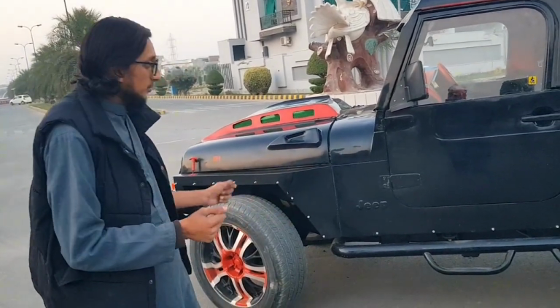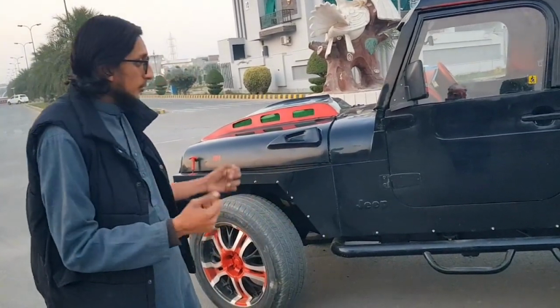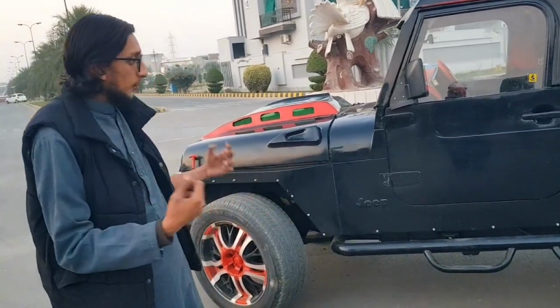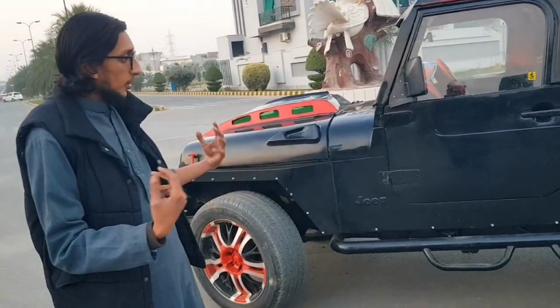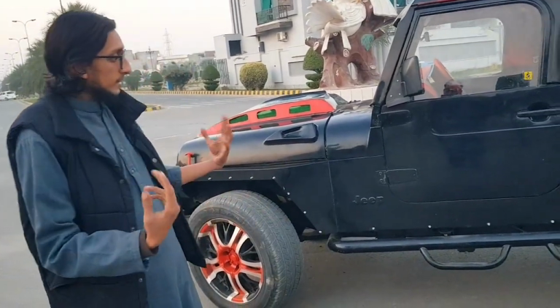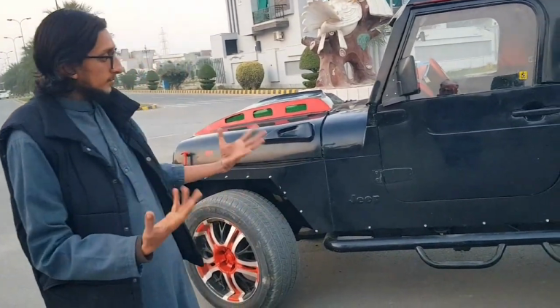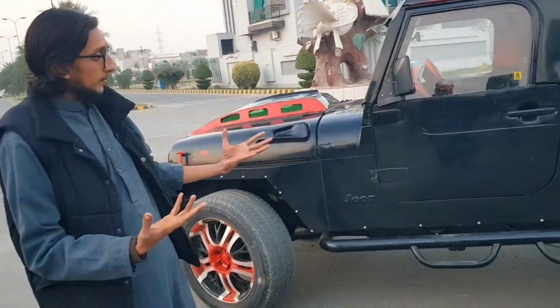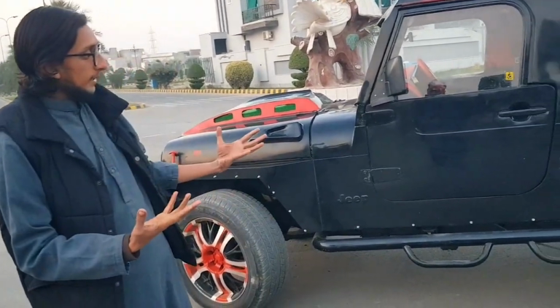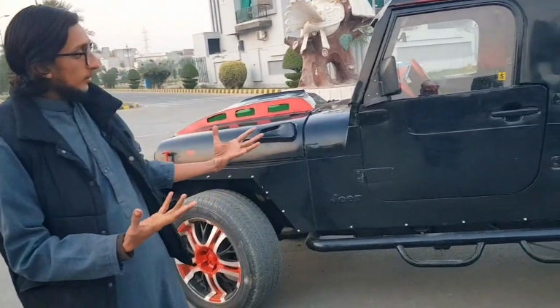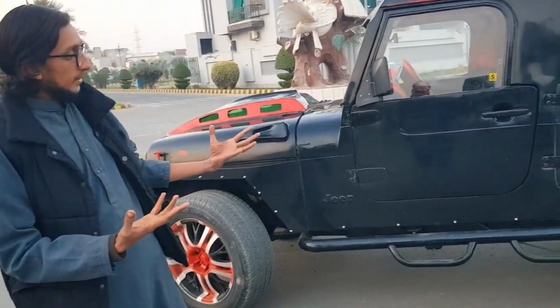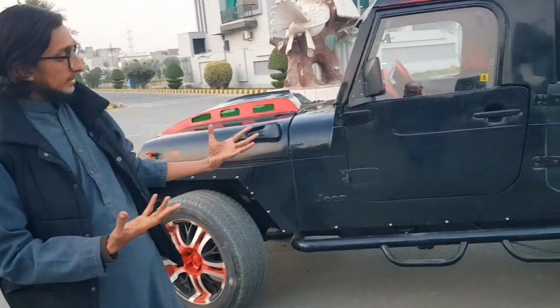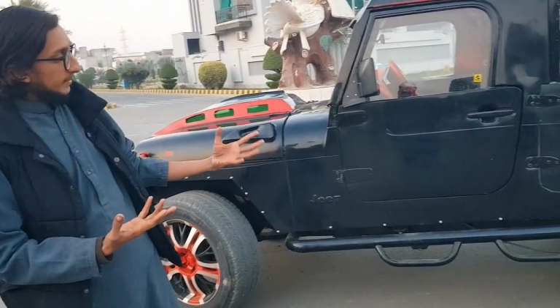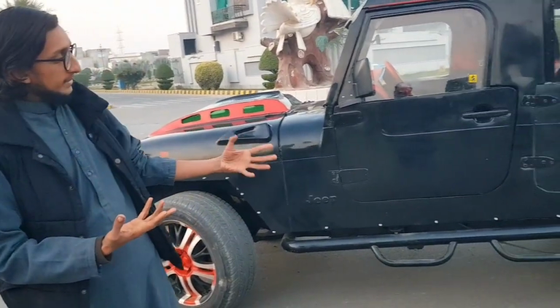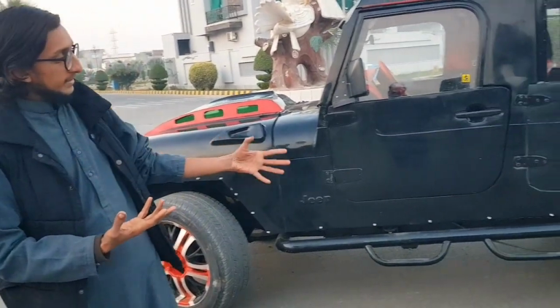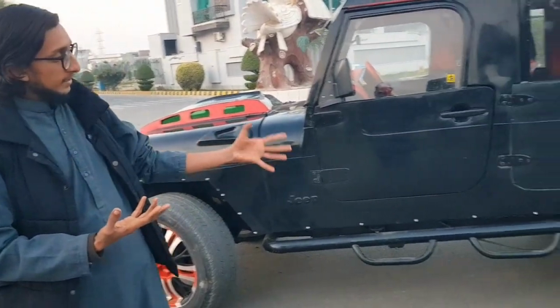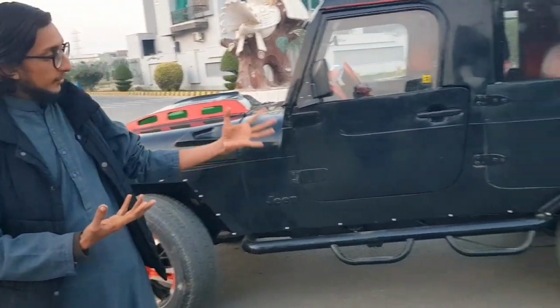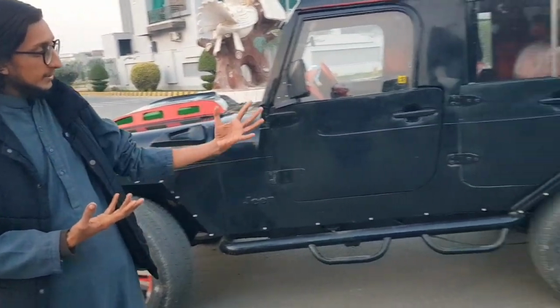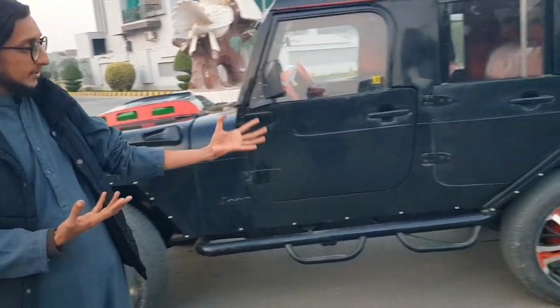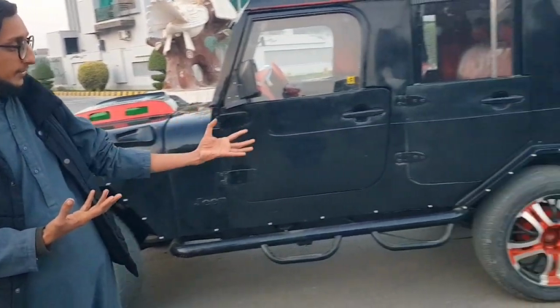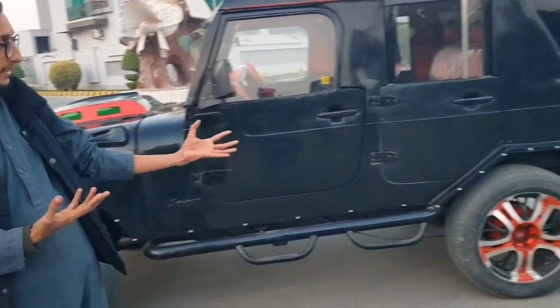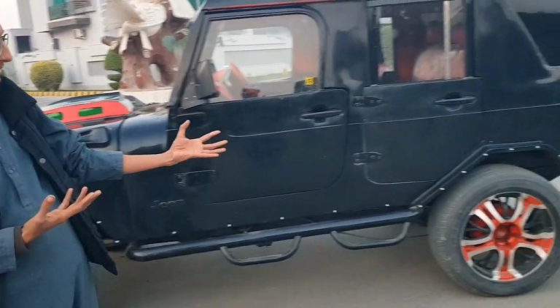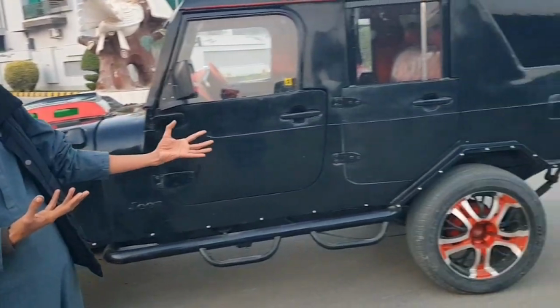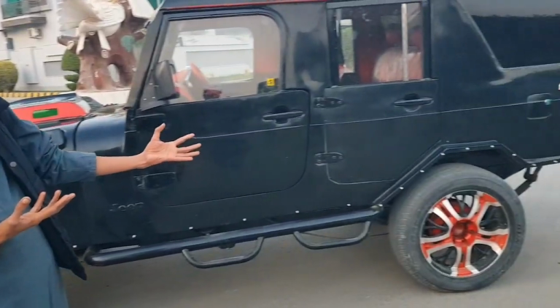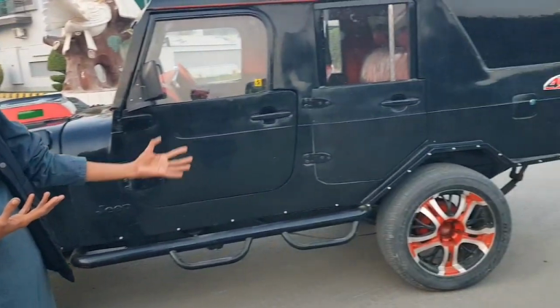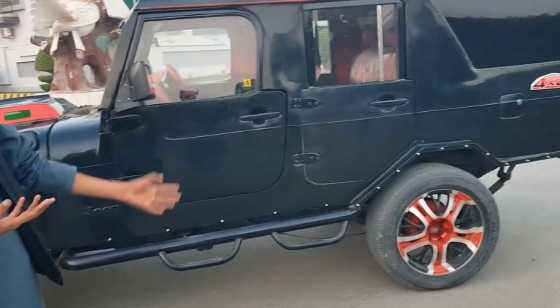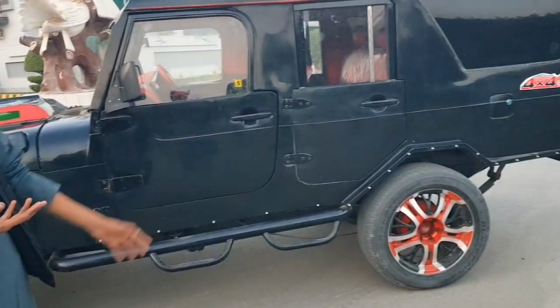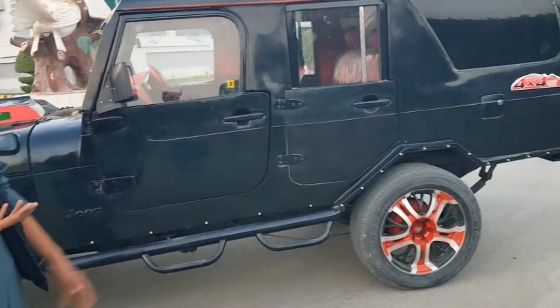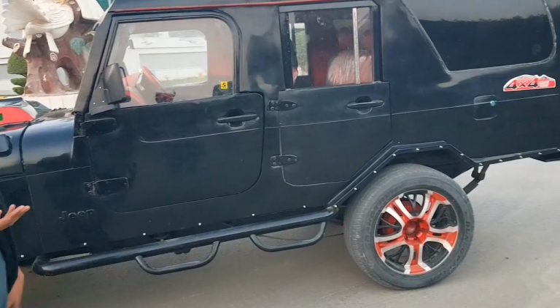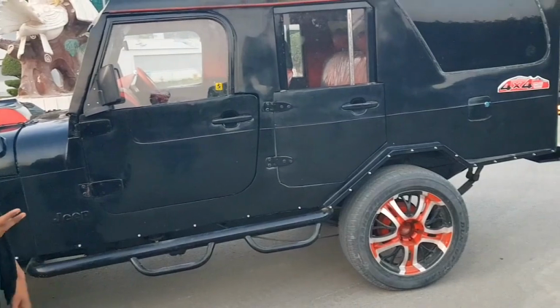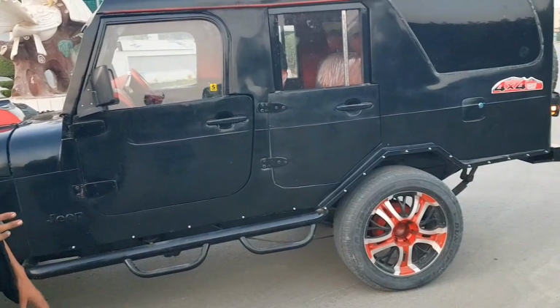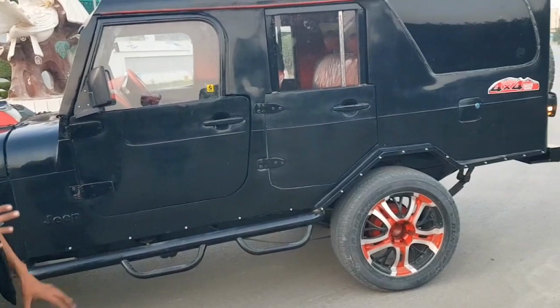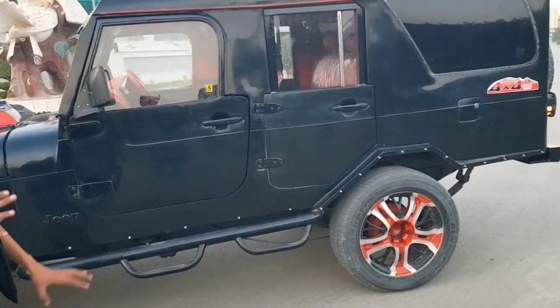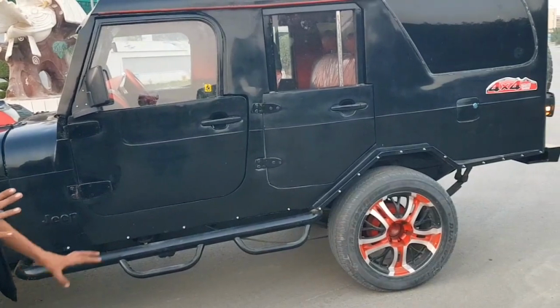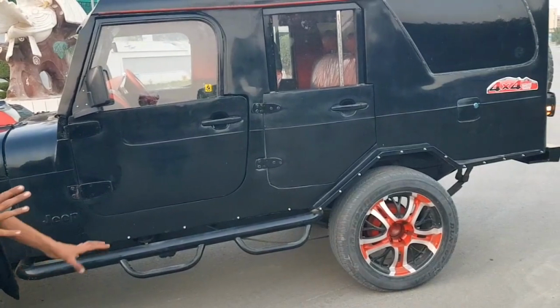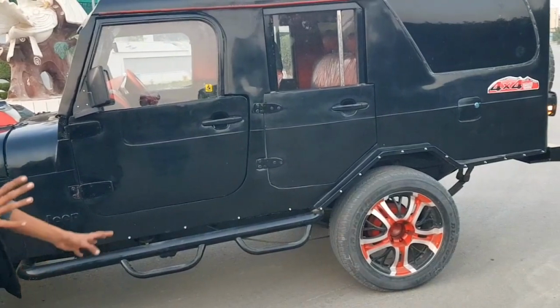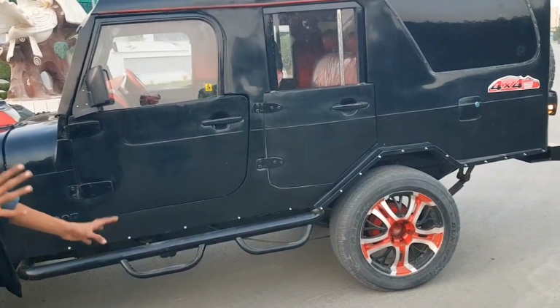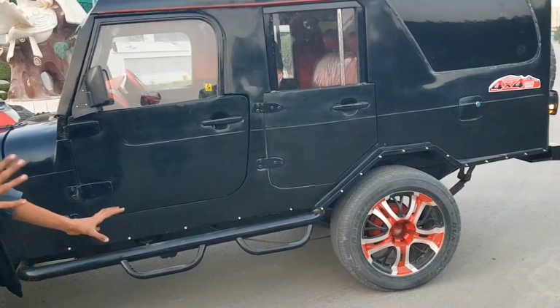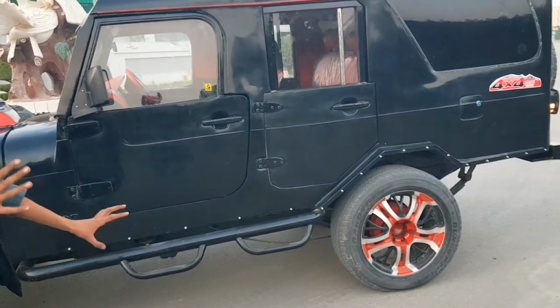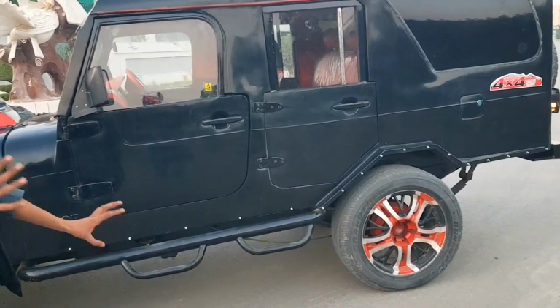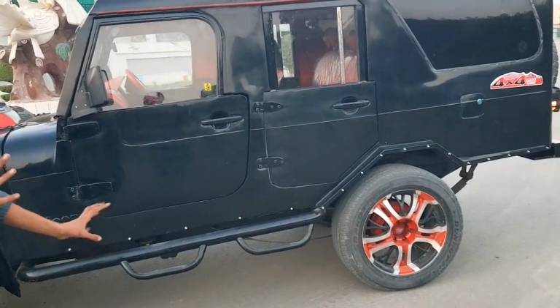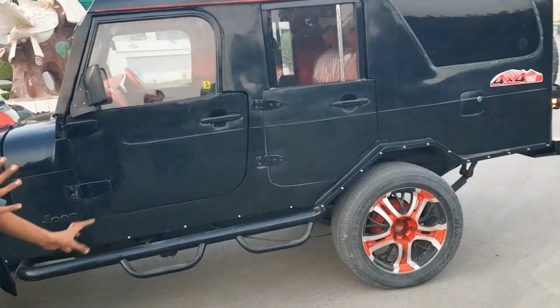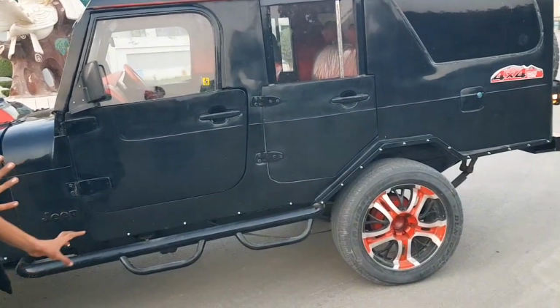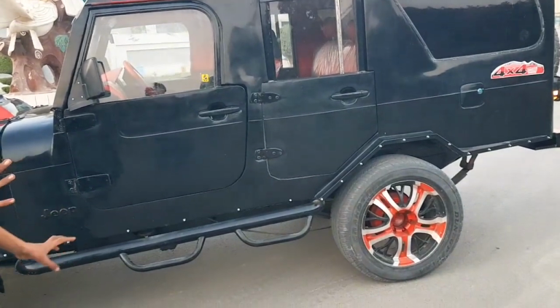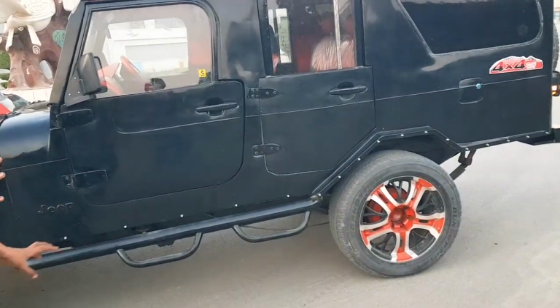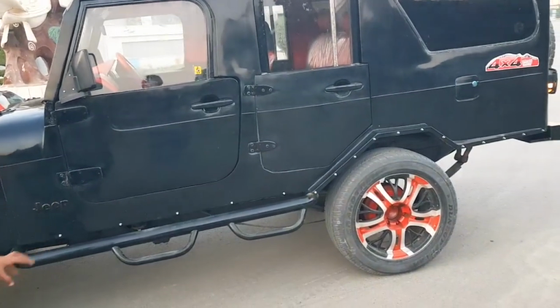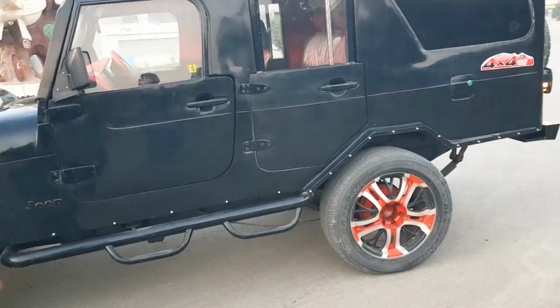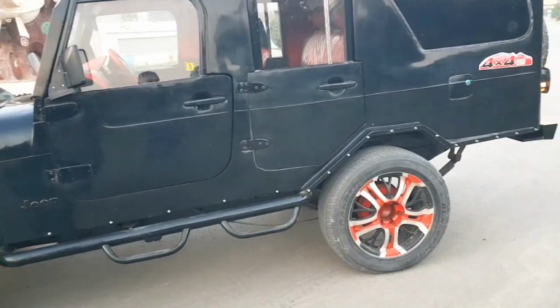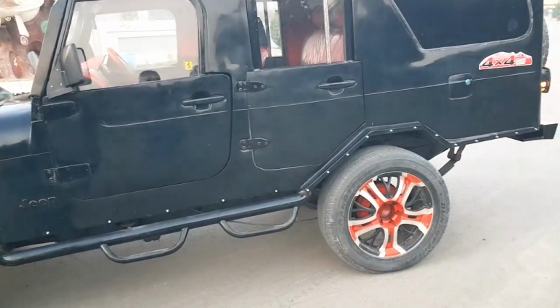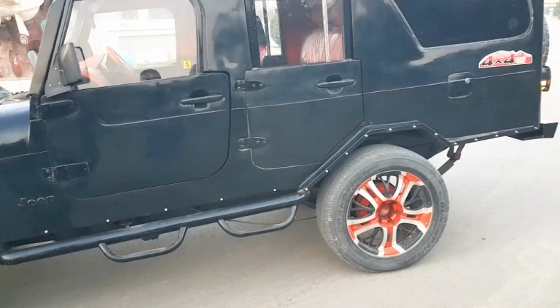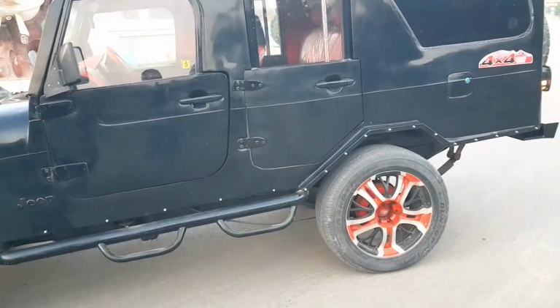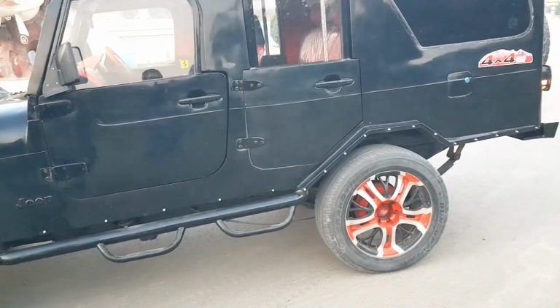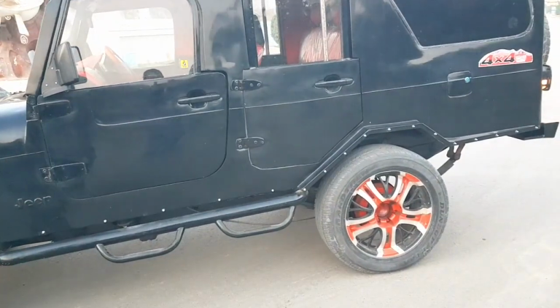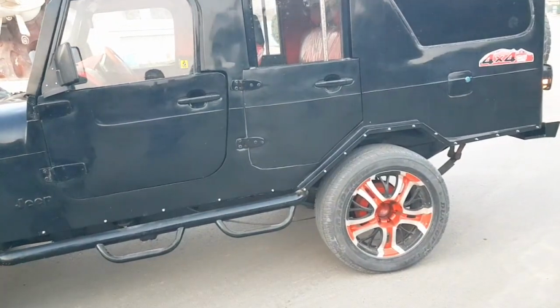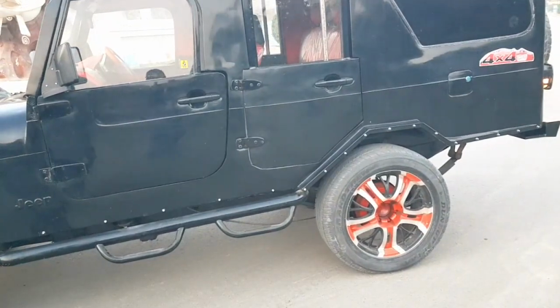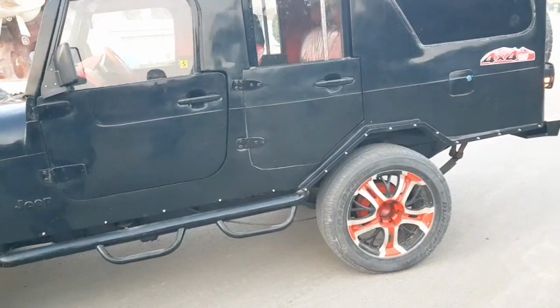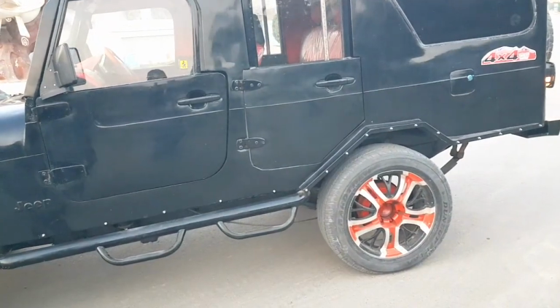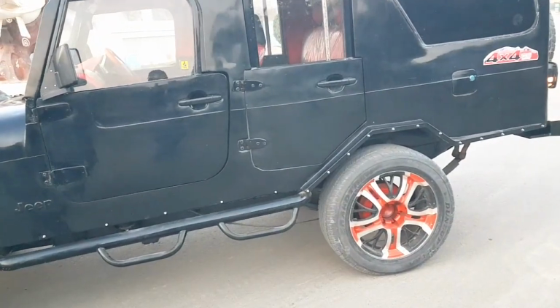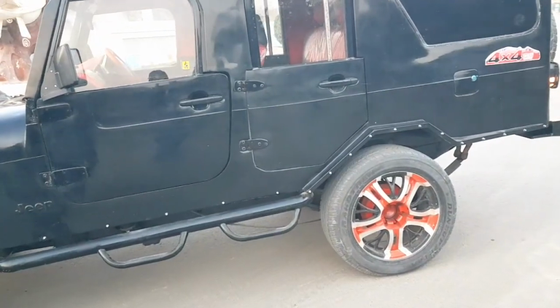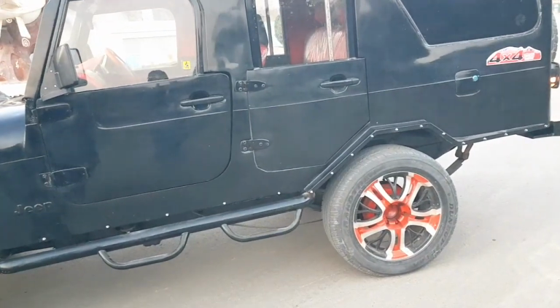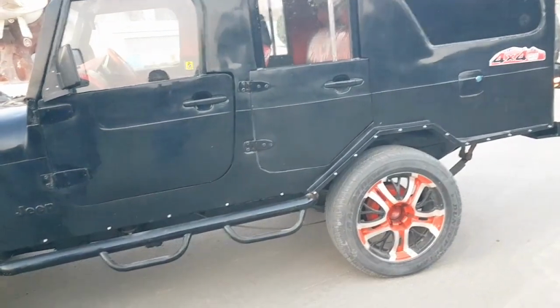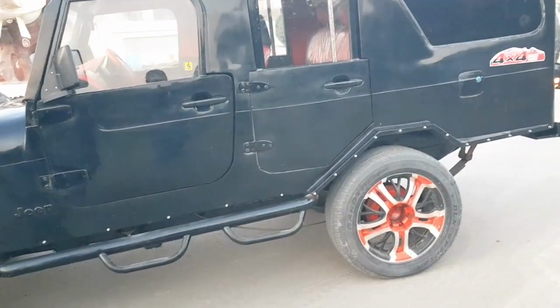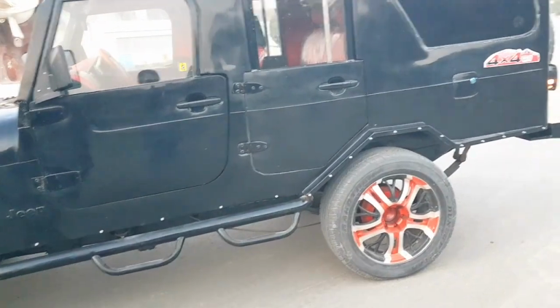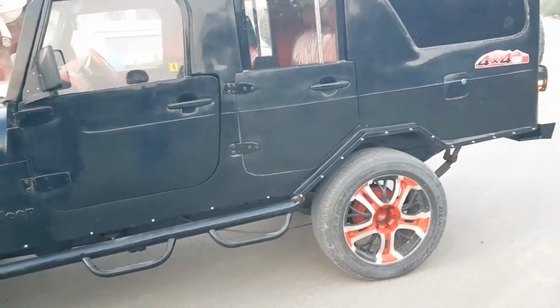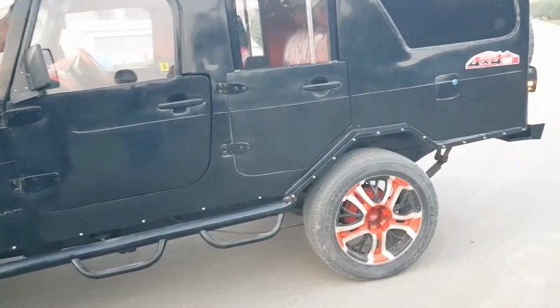The main noticeable thing on this car is the wheels. You can see the wheels are quite beautiful, and it's a good car overall.